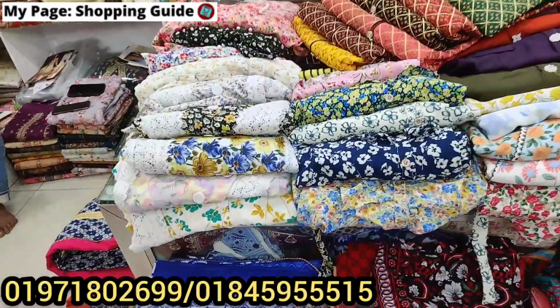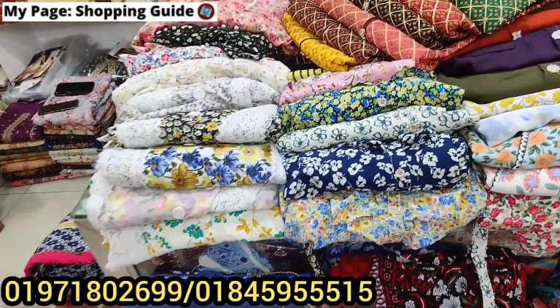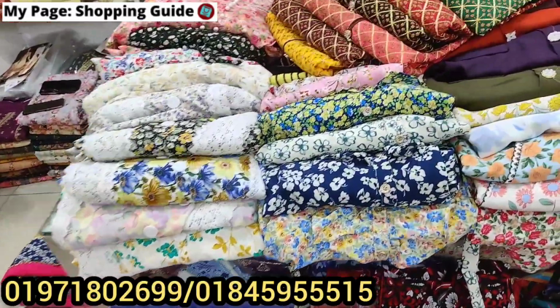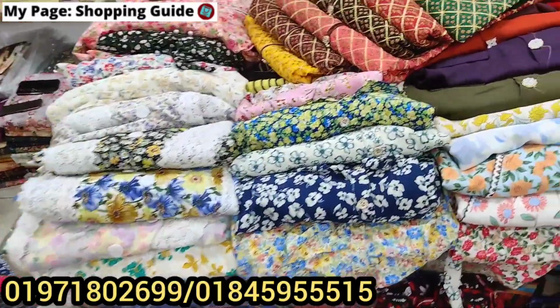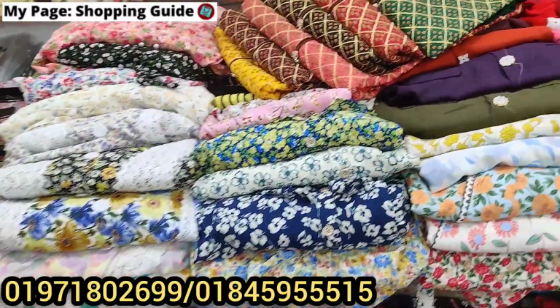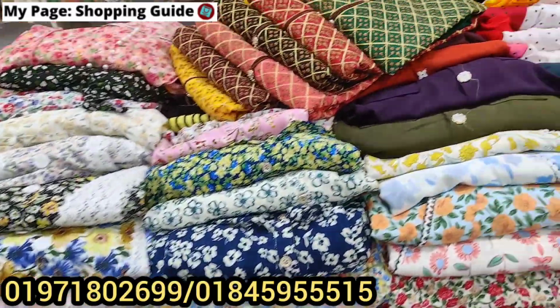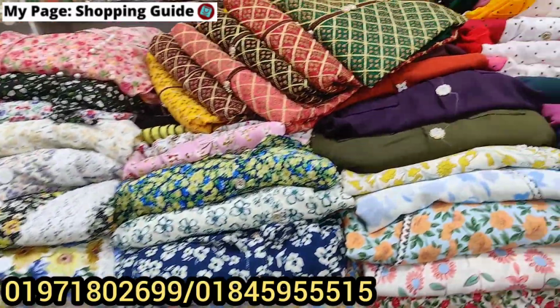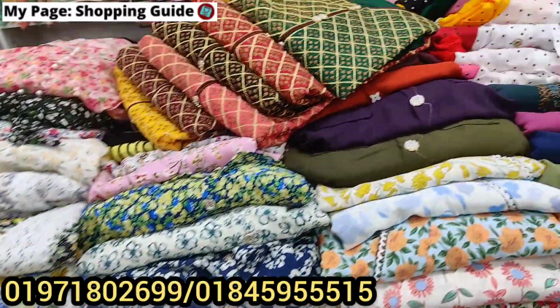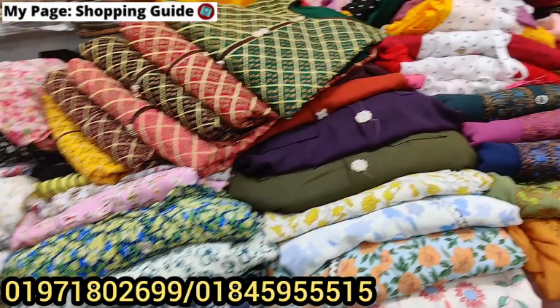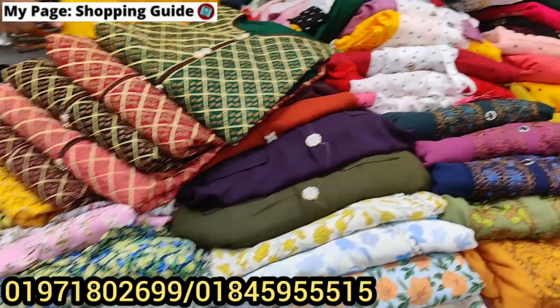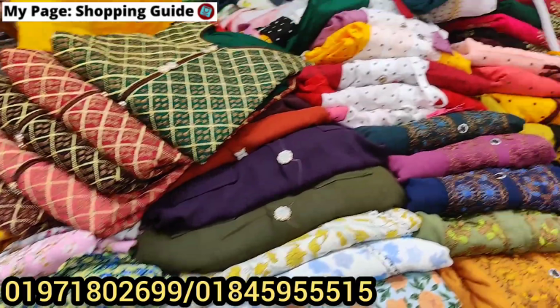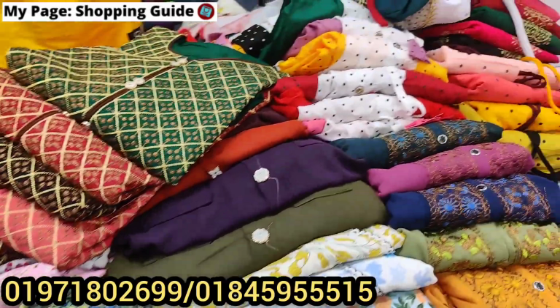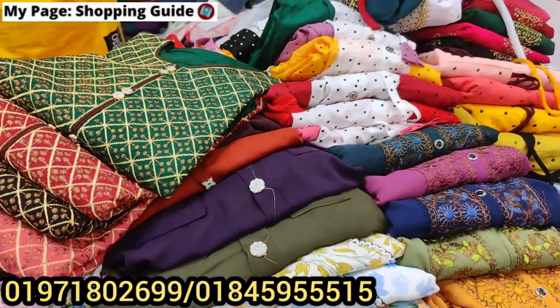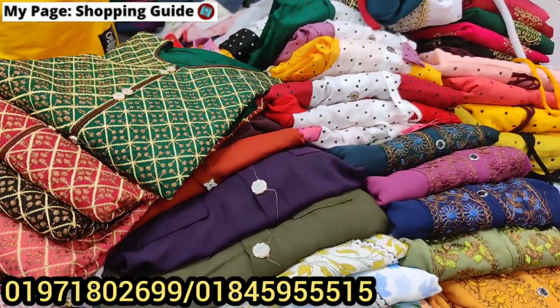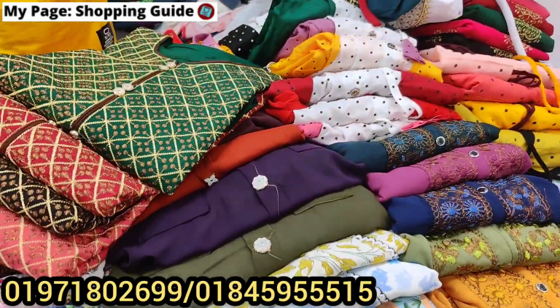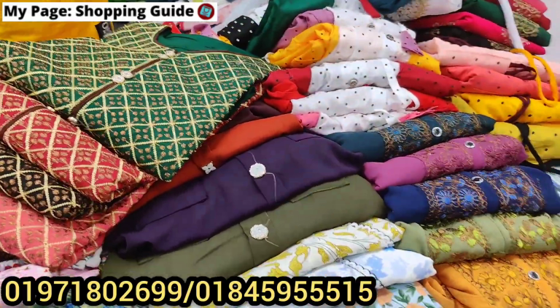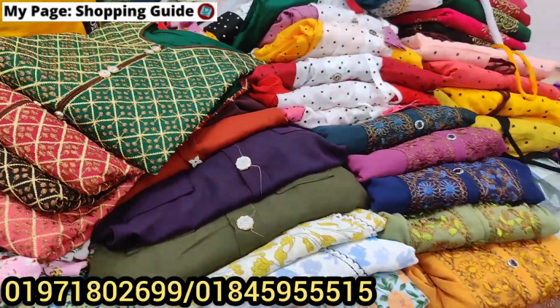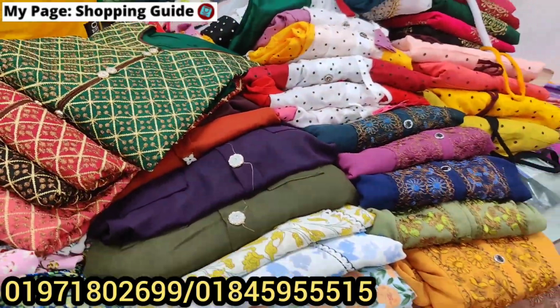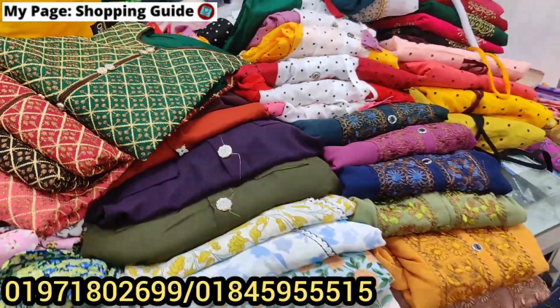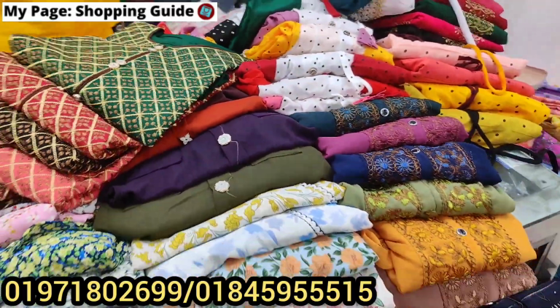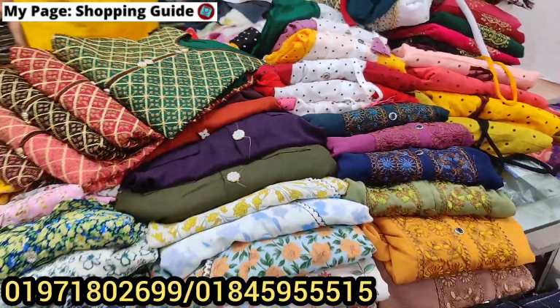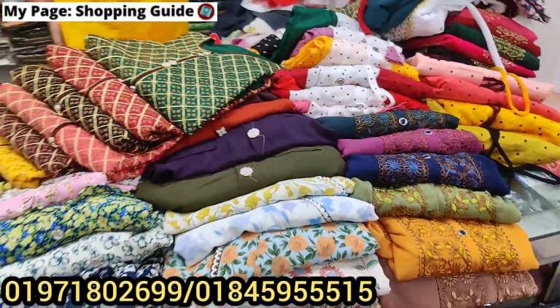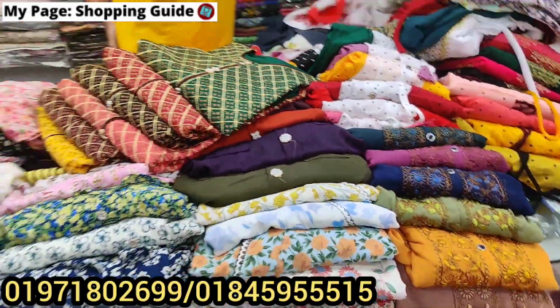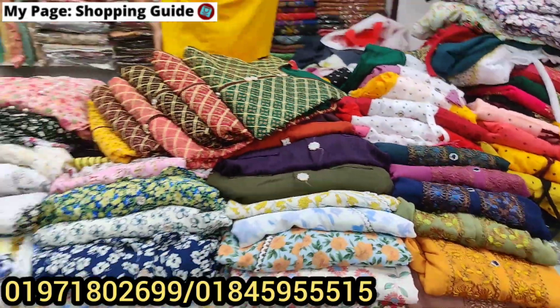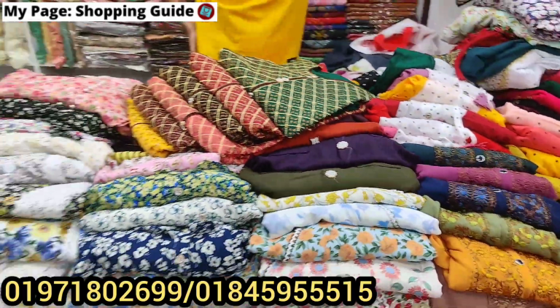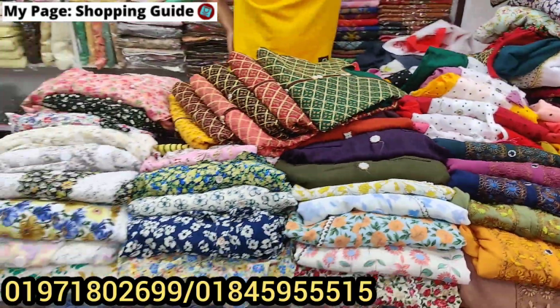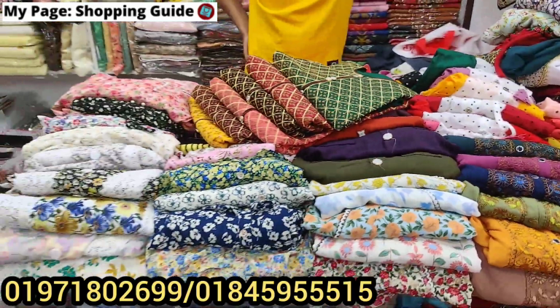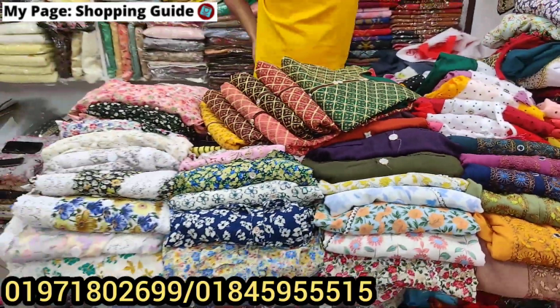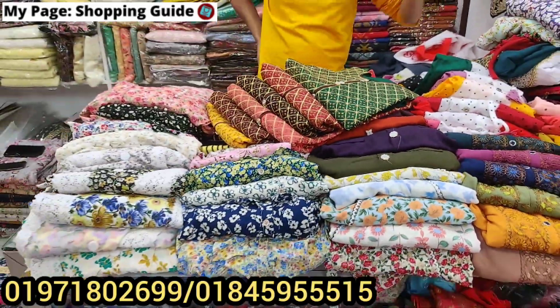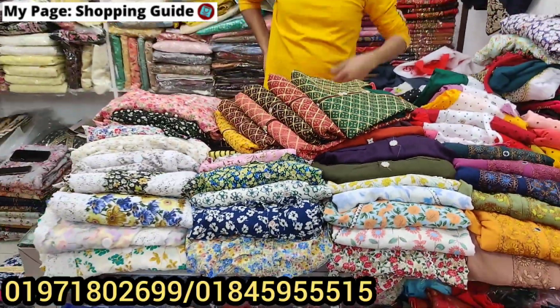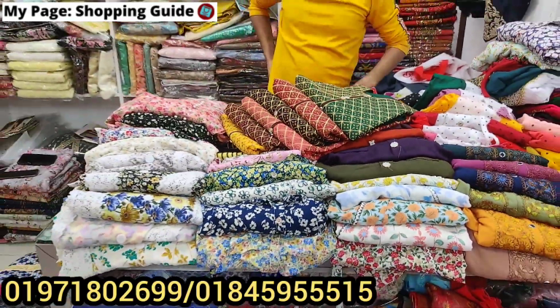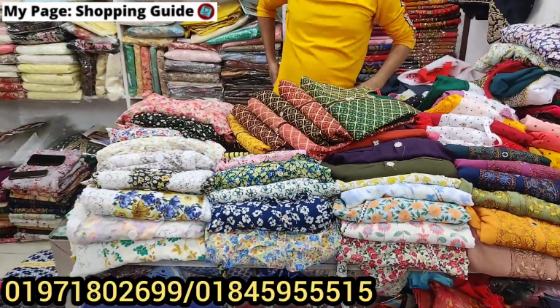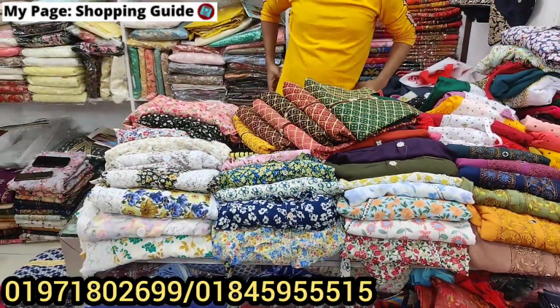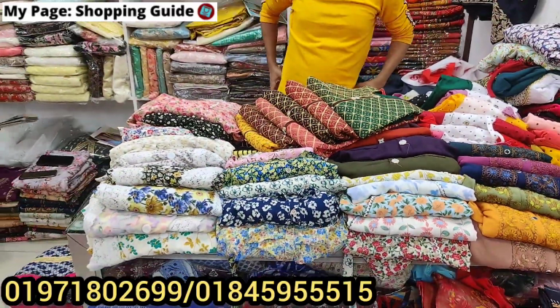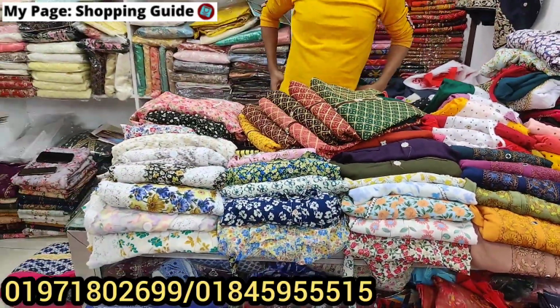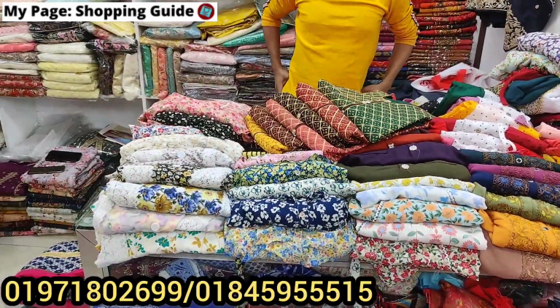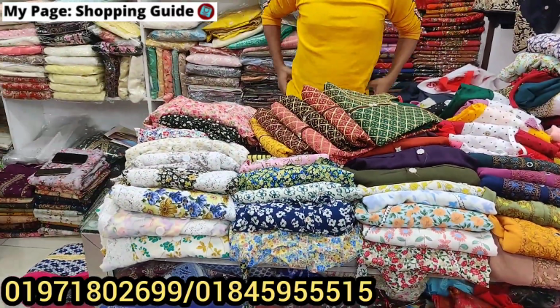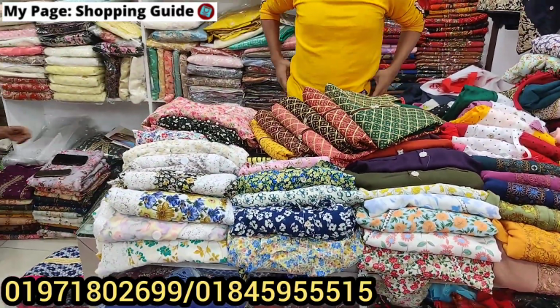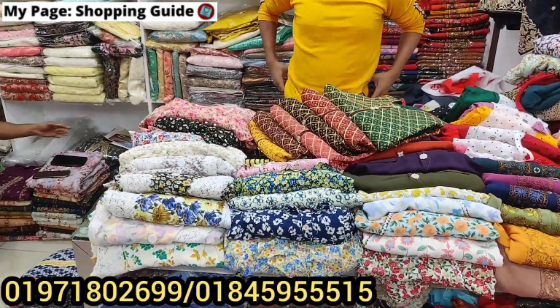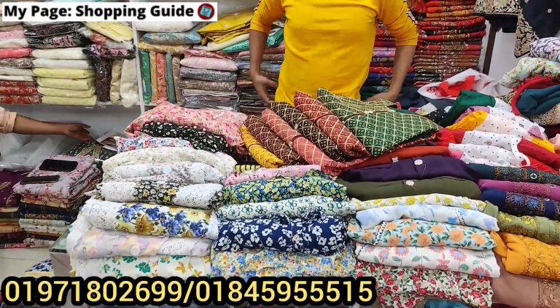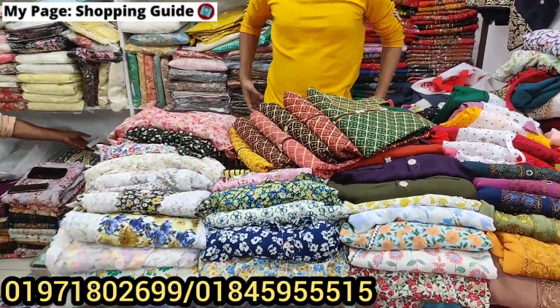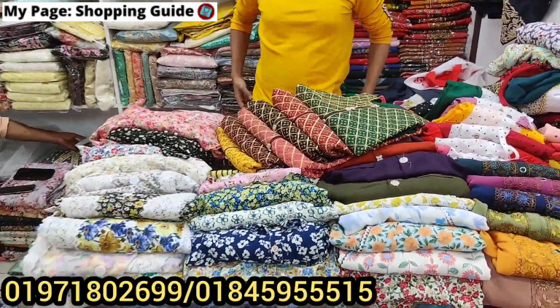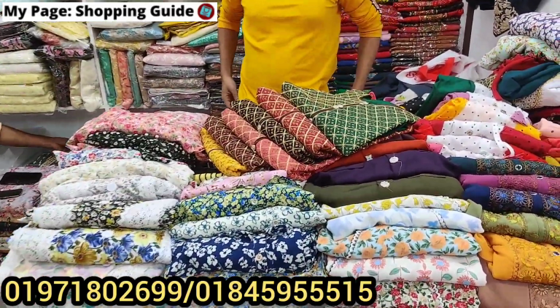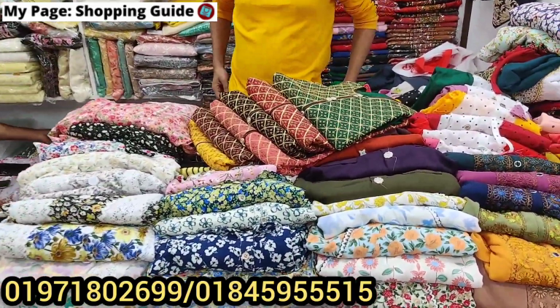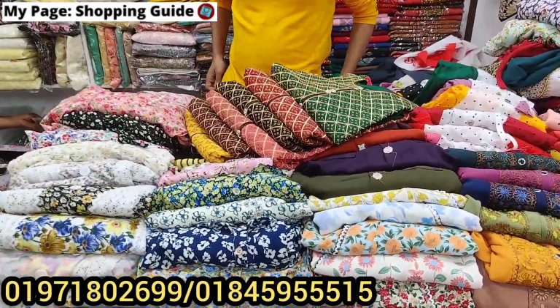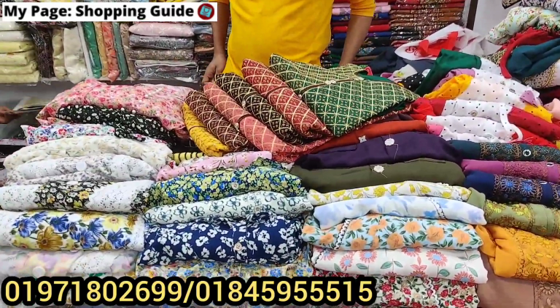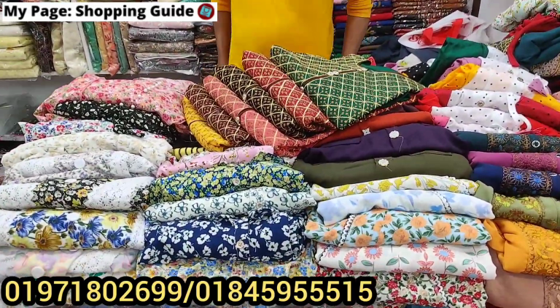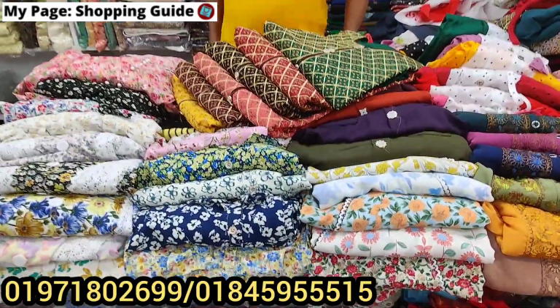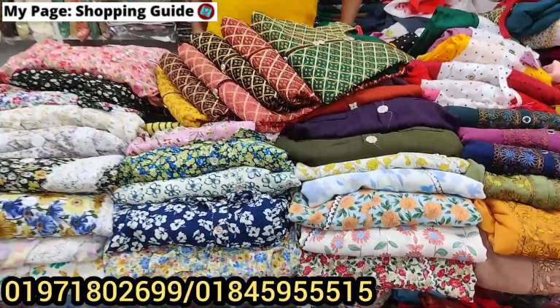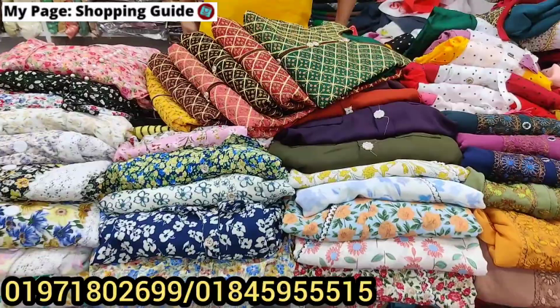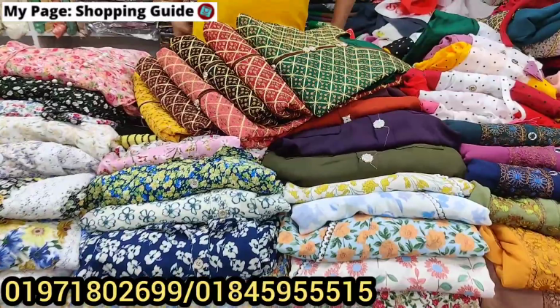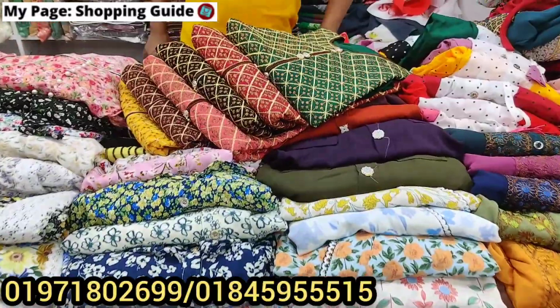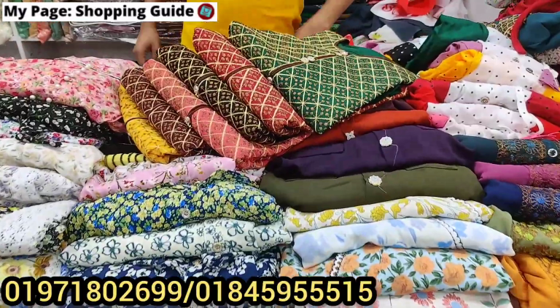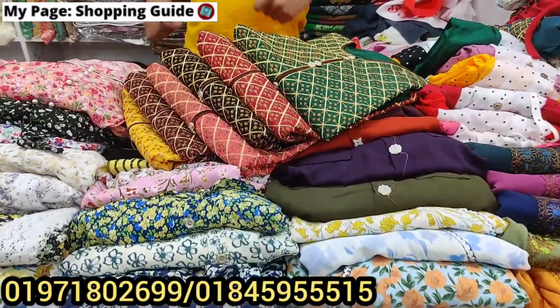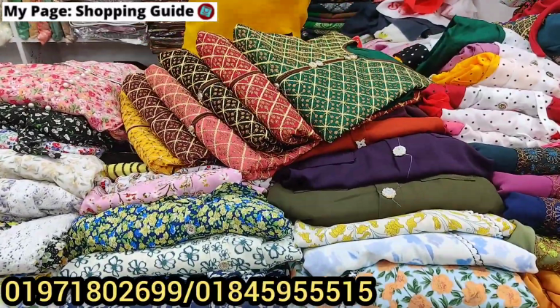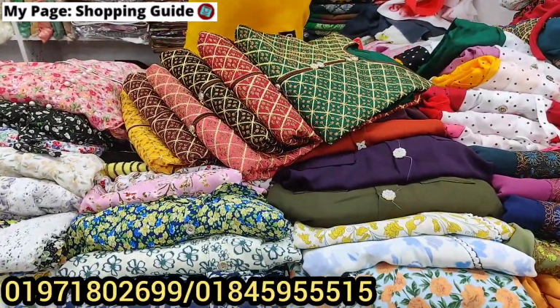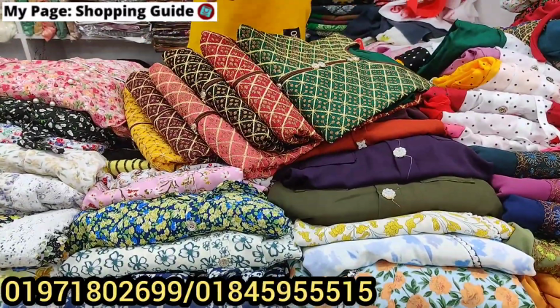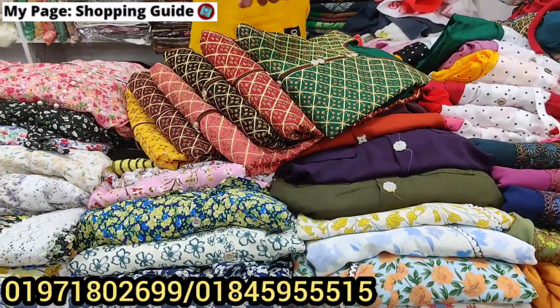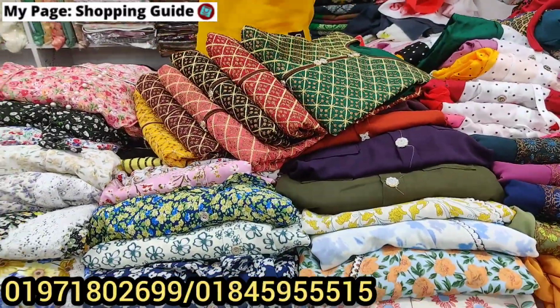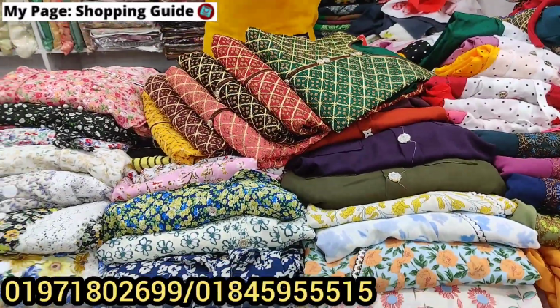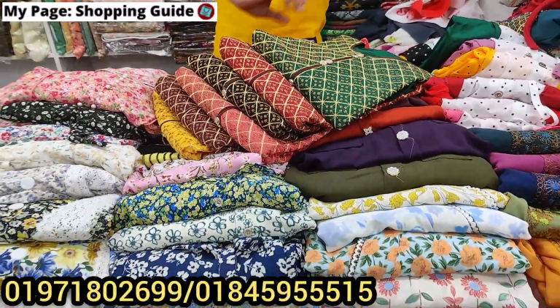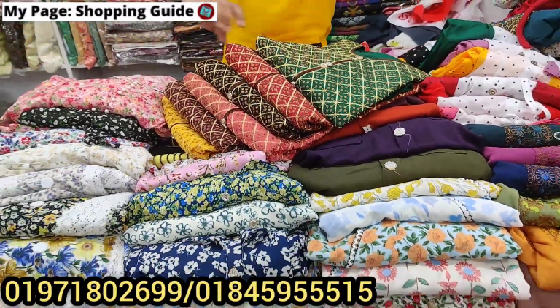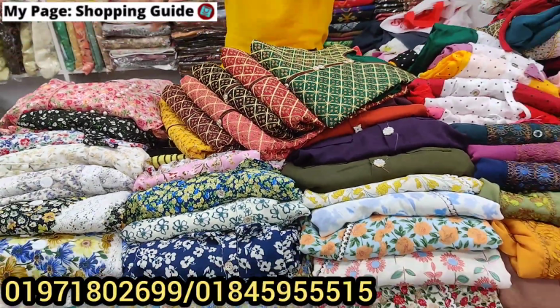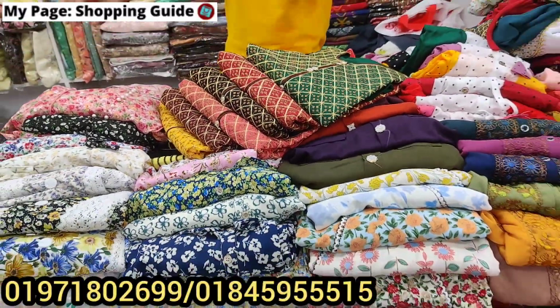This is the one-piece top sale collection. It is a regular collection but it is the best collection. This is the wholesale price.